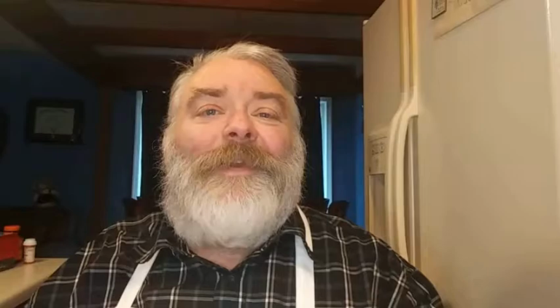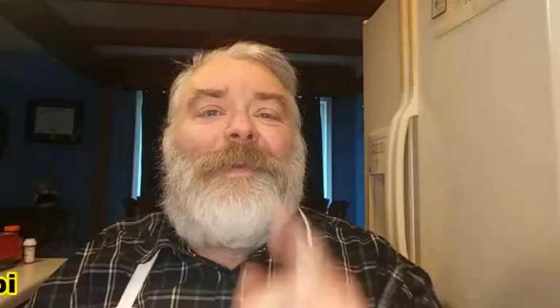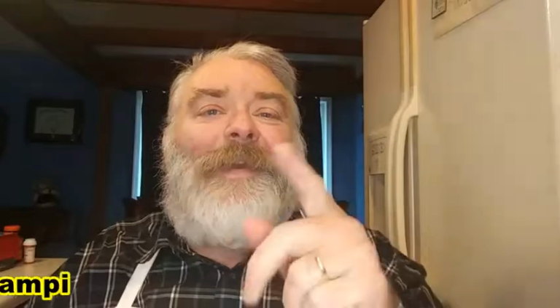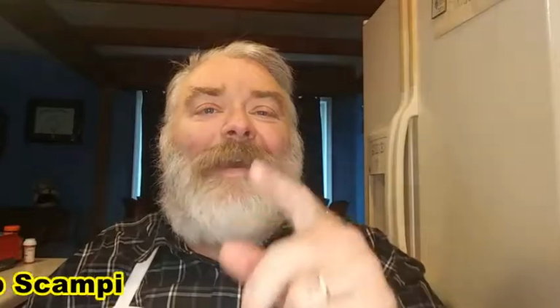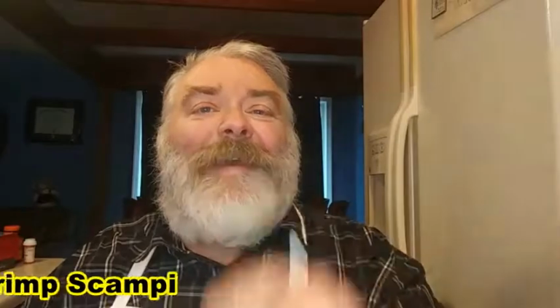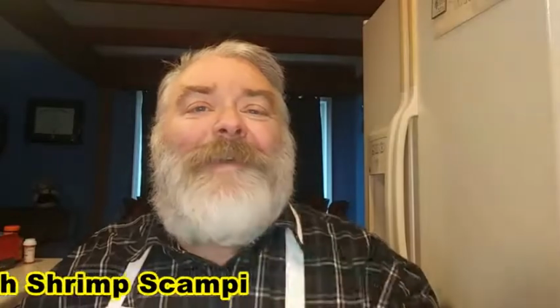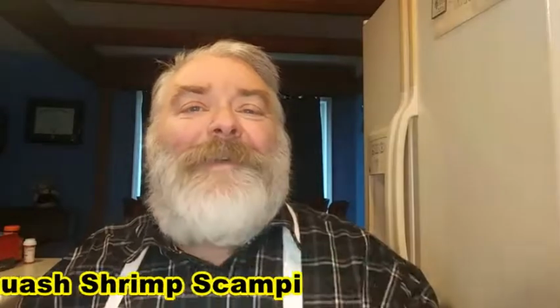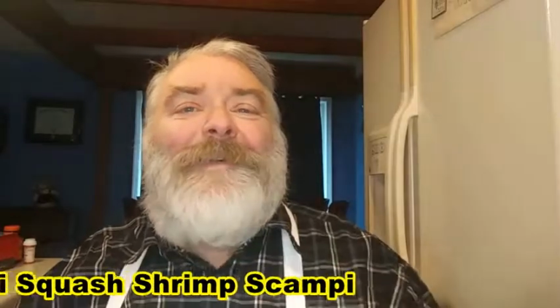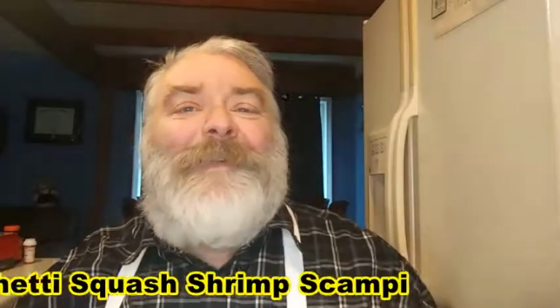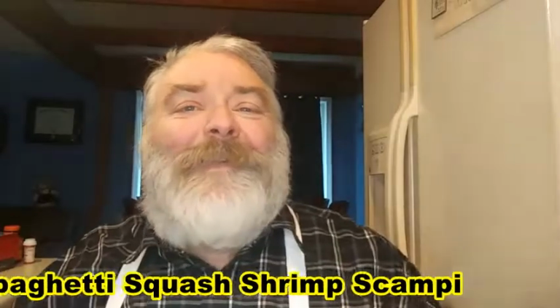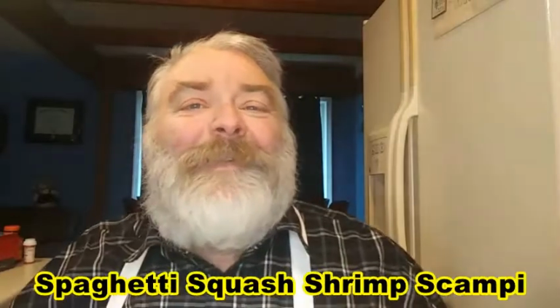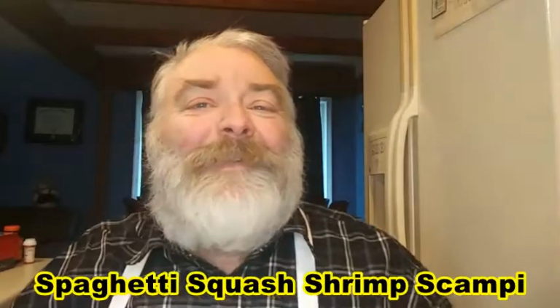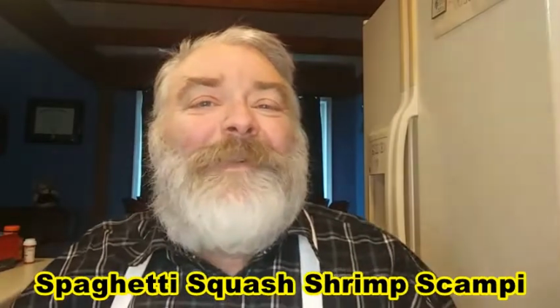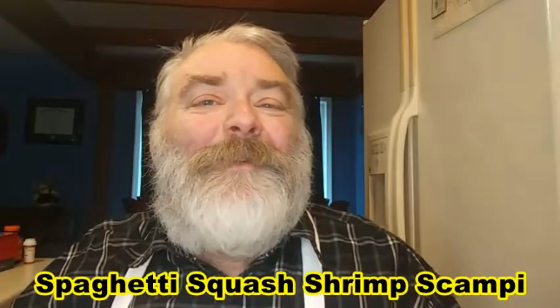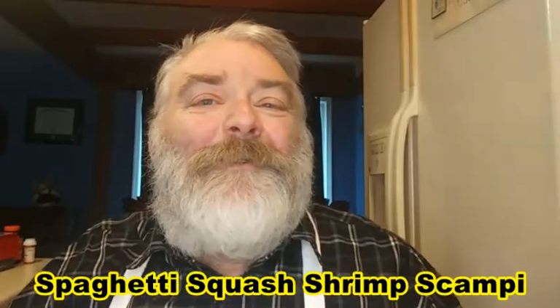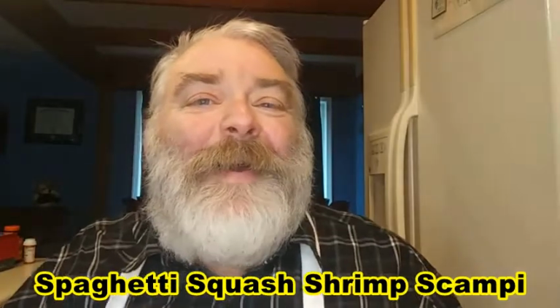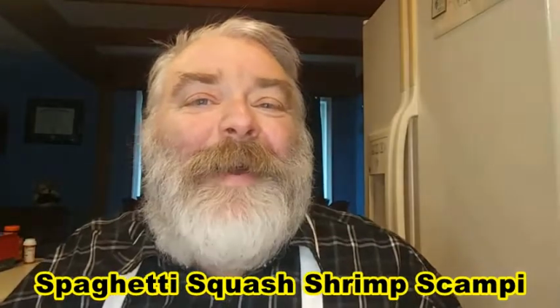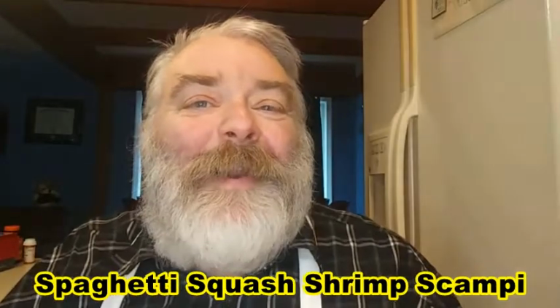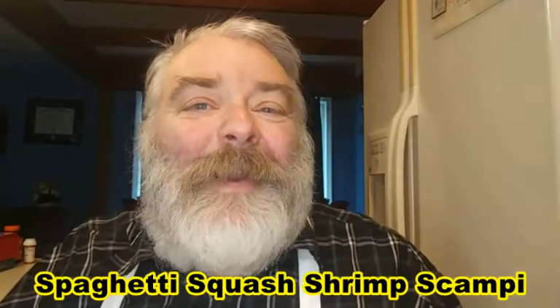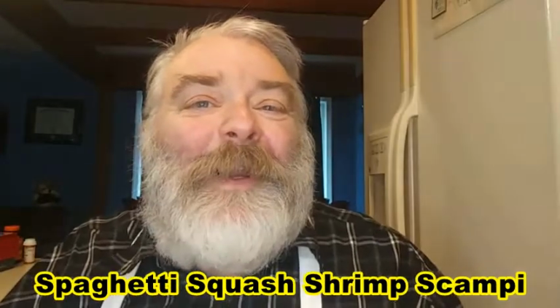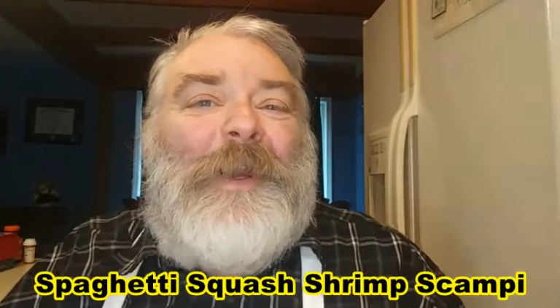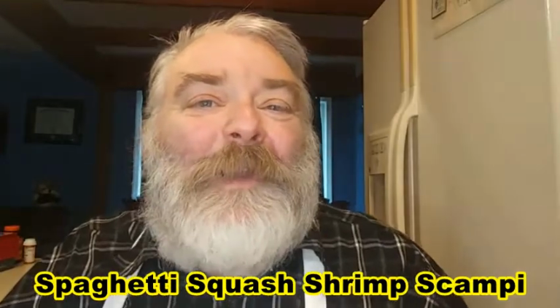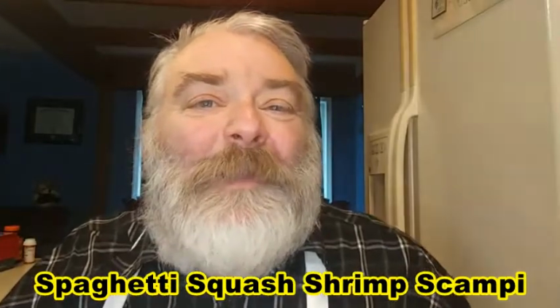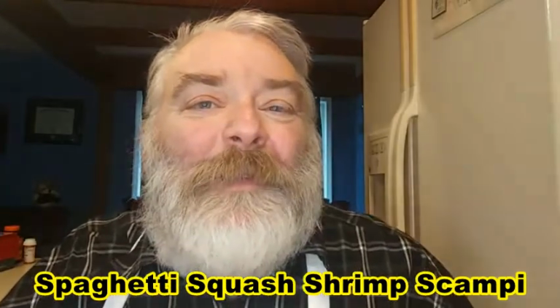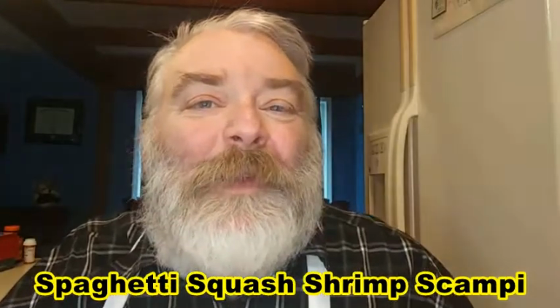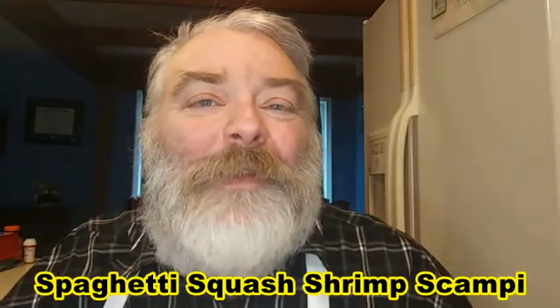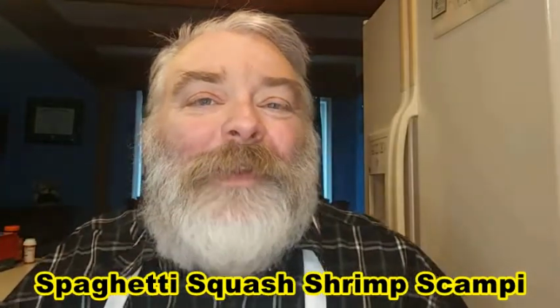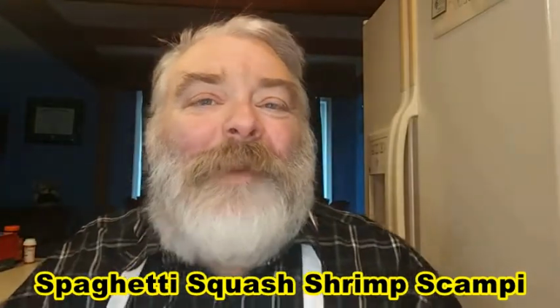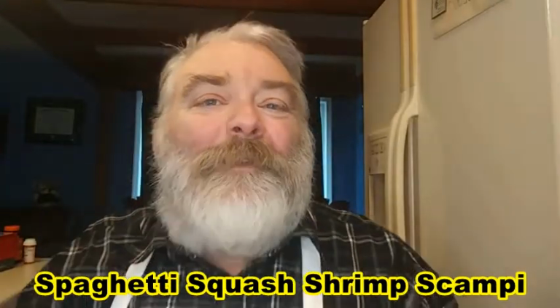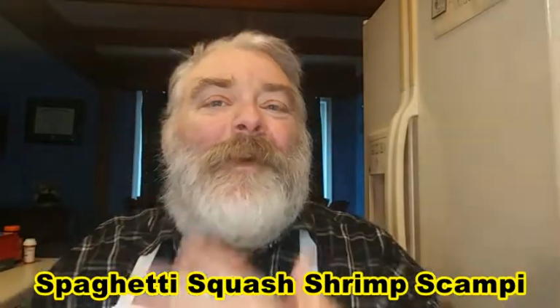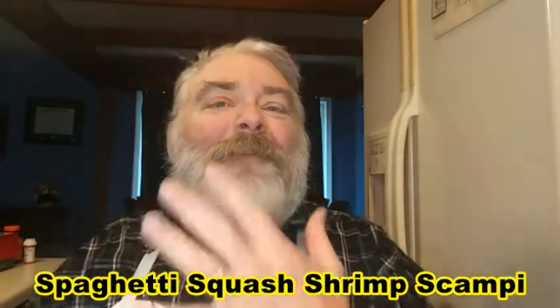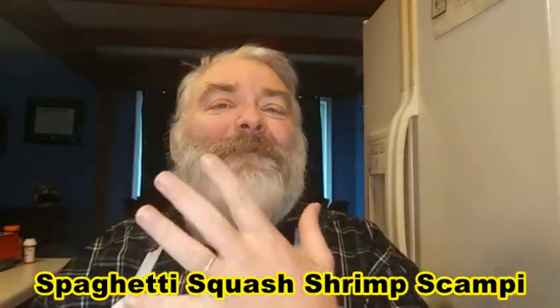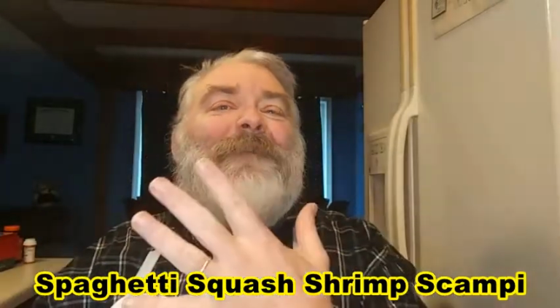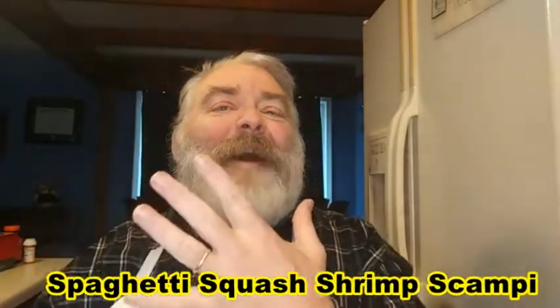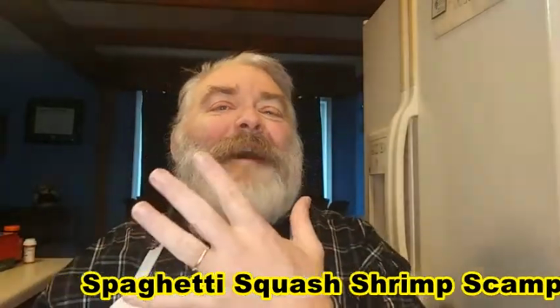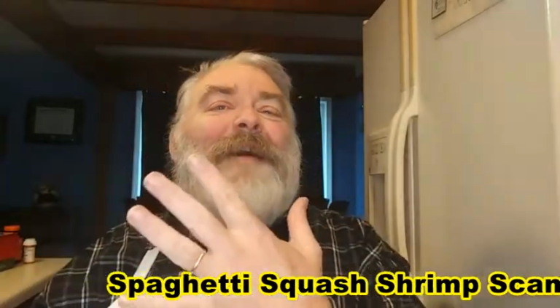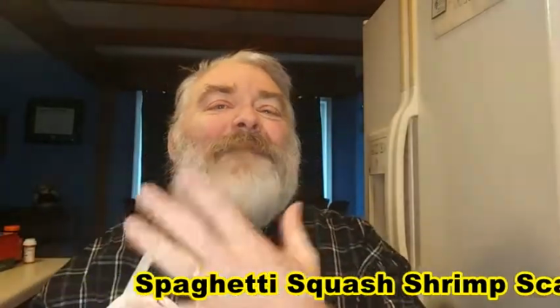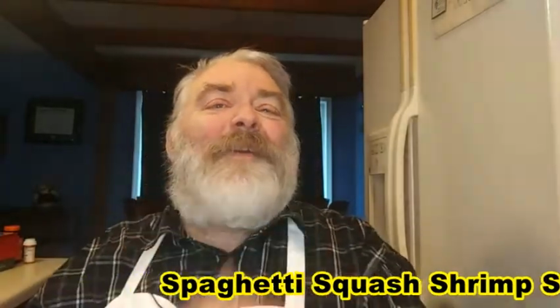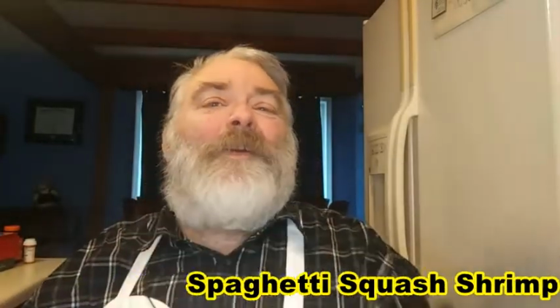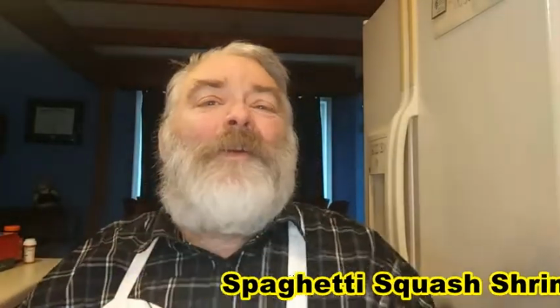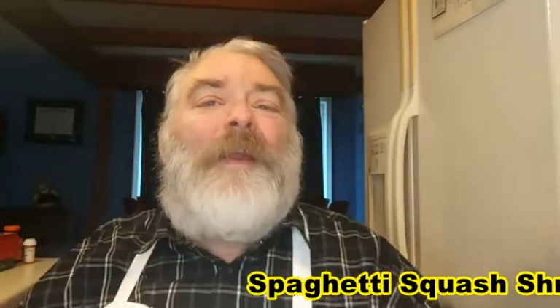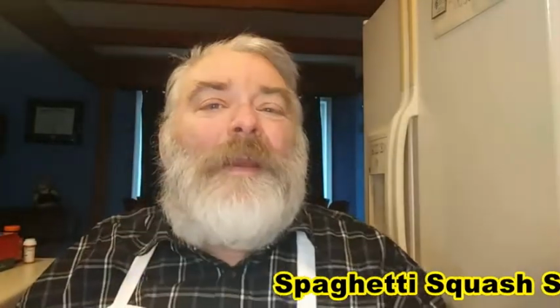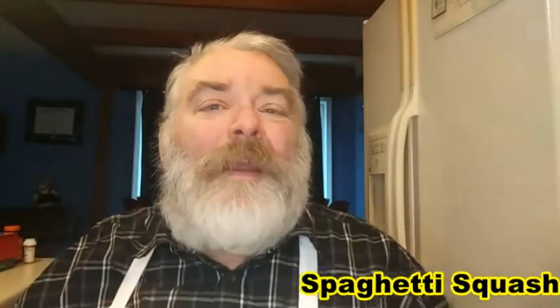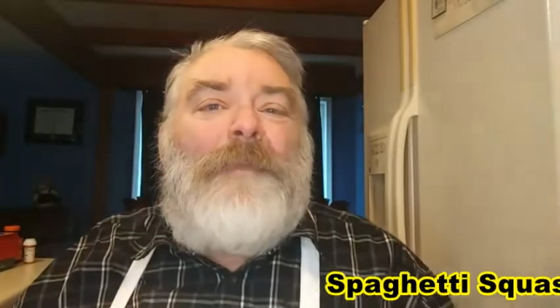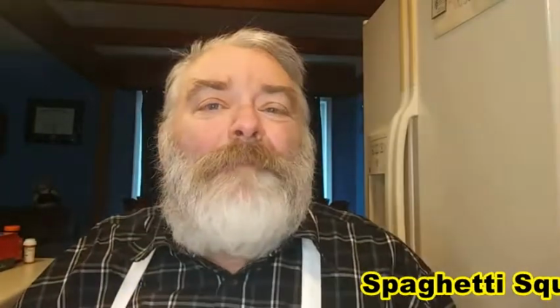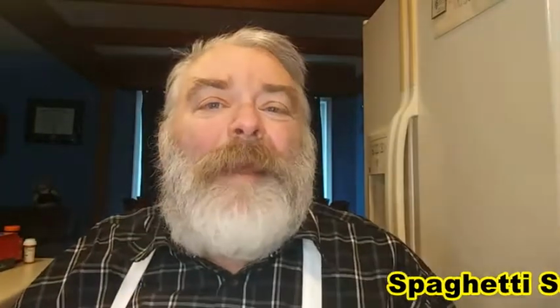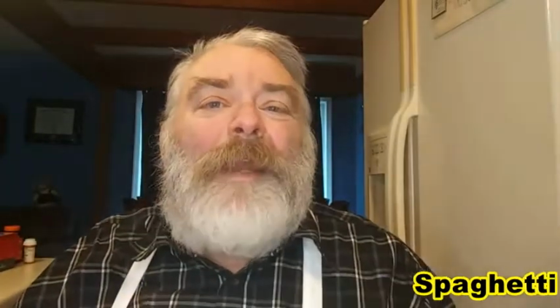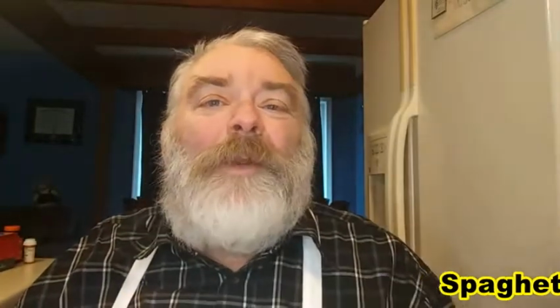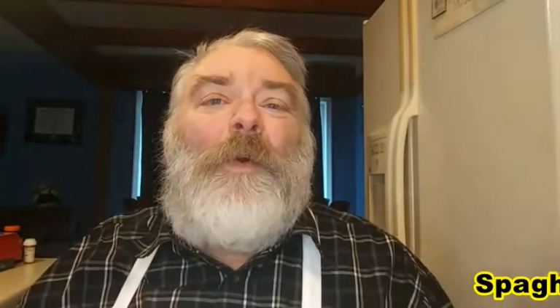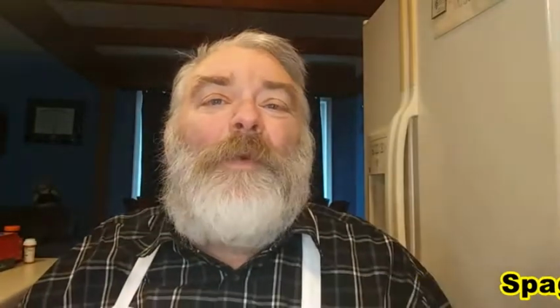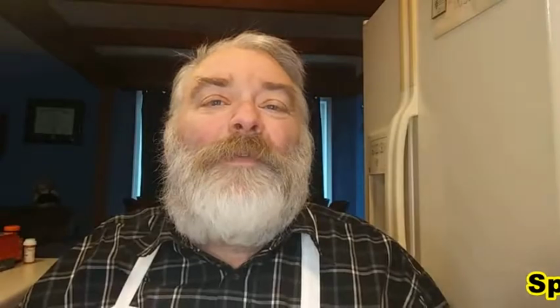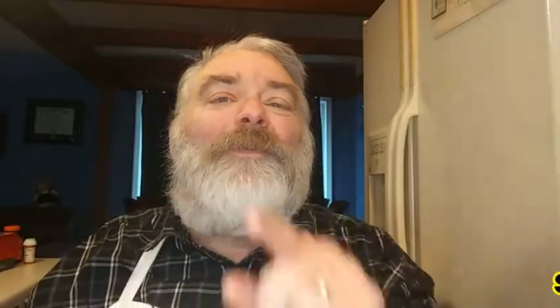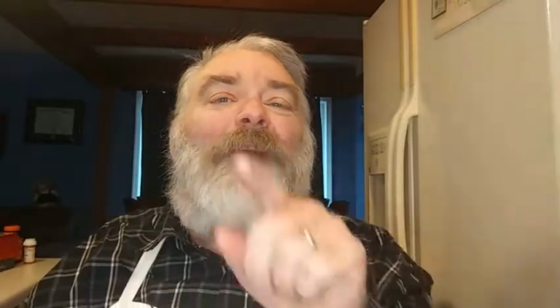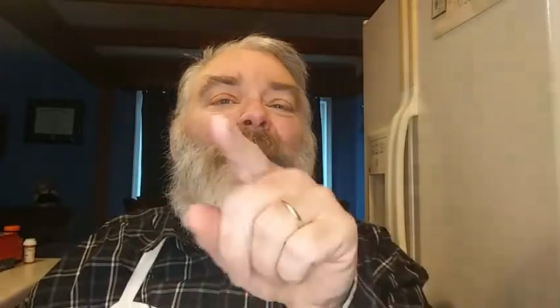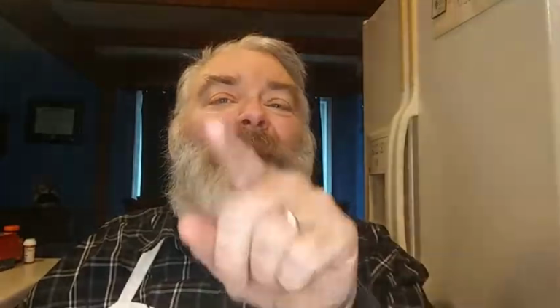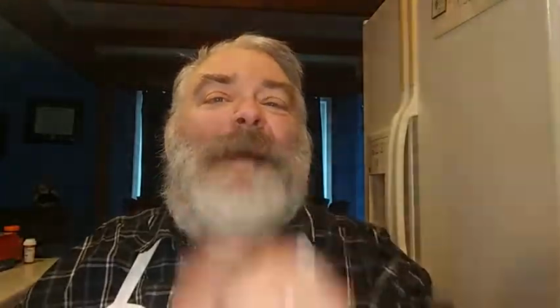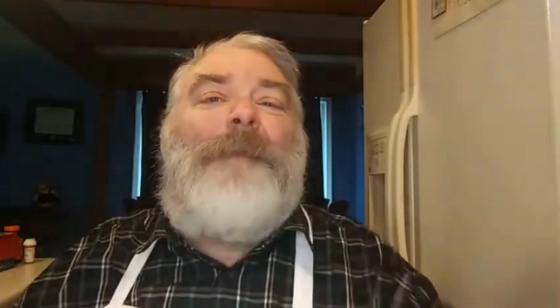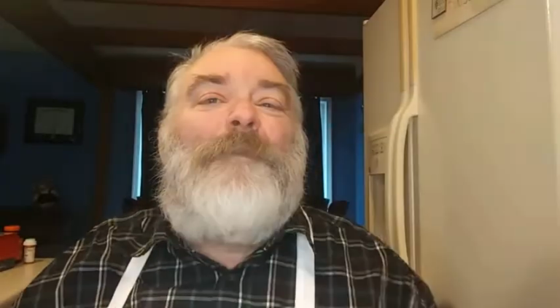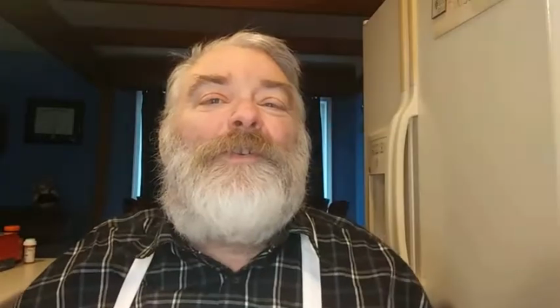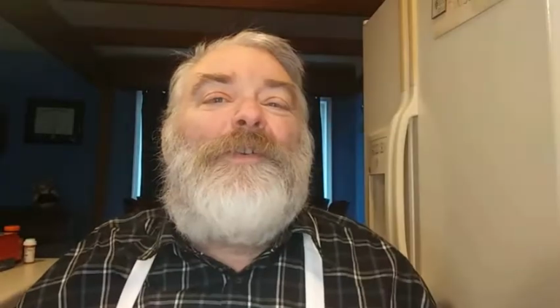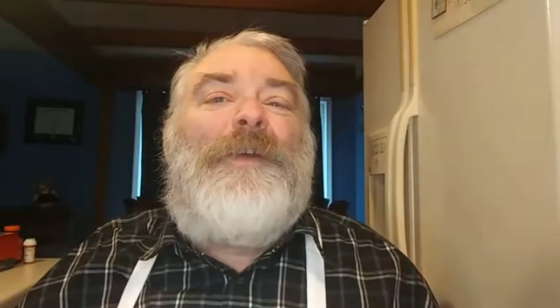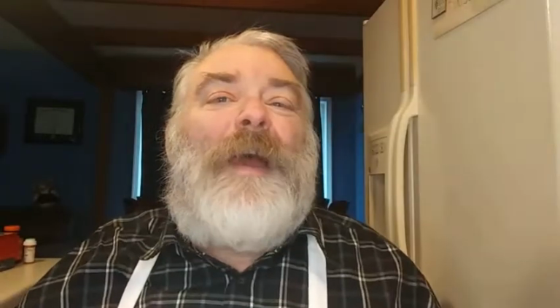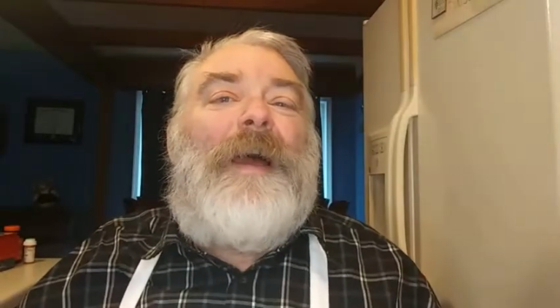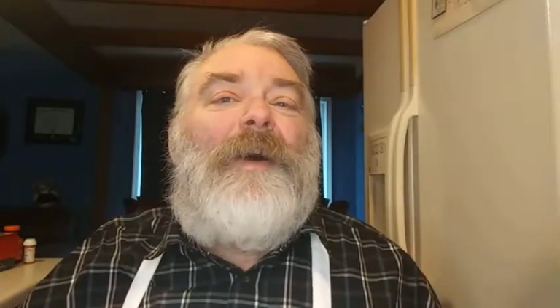Hey y'all, it's your old pal Eatin' Good in the Woods here with a five-ingredient main course. Stick around, I'm going to show you how.